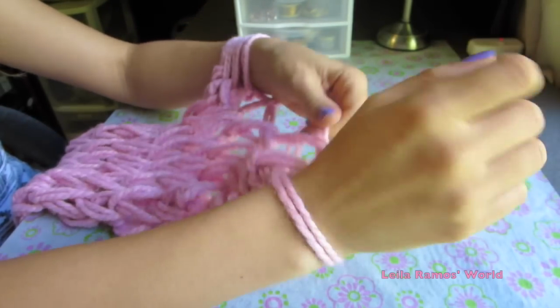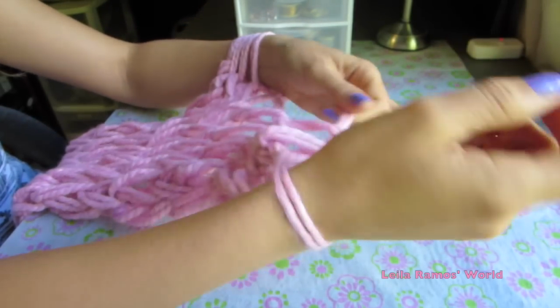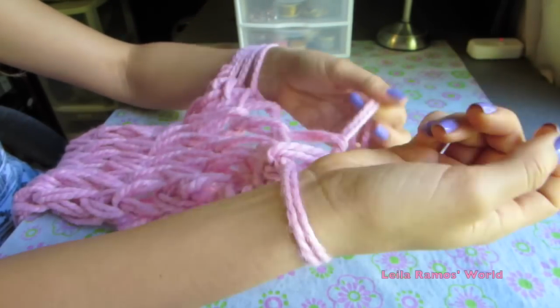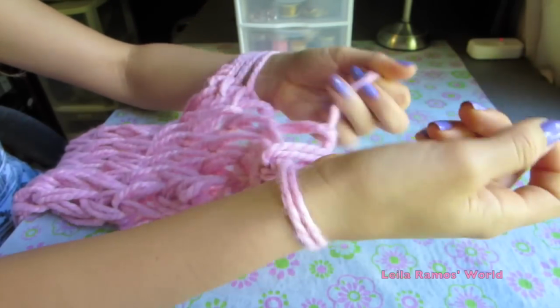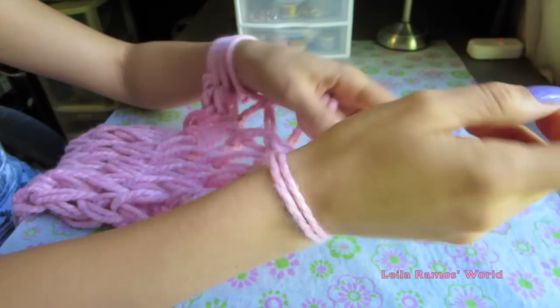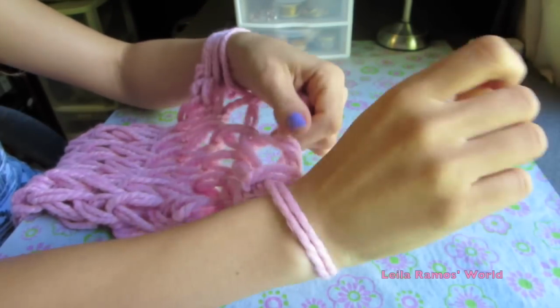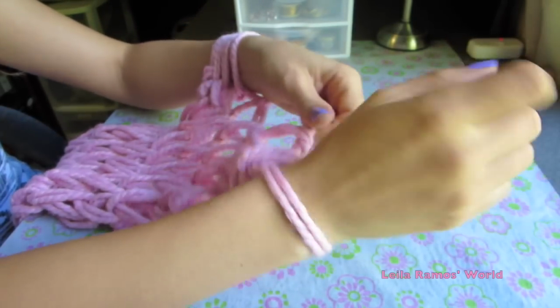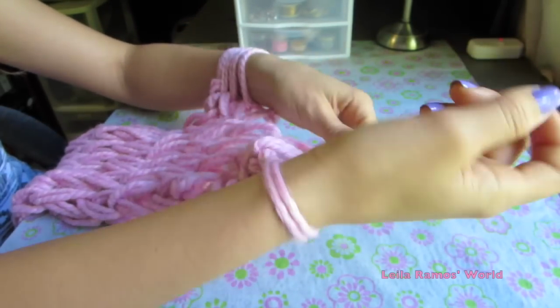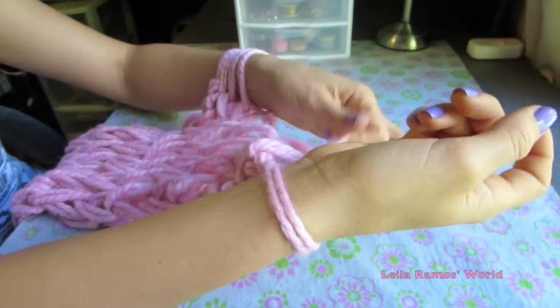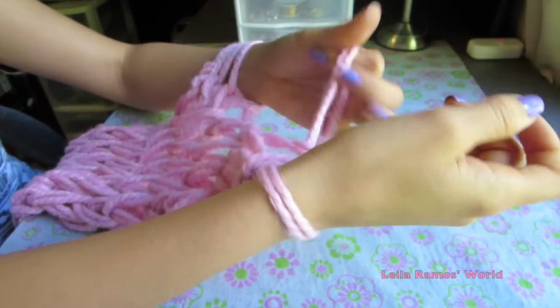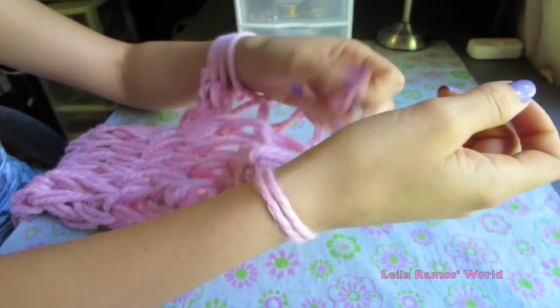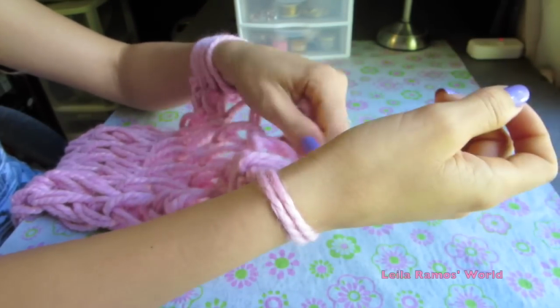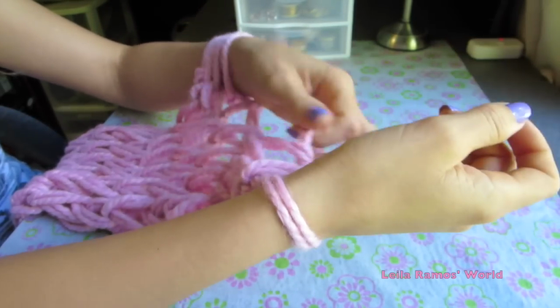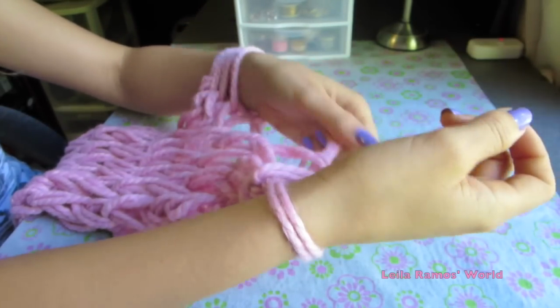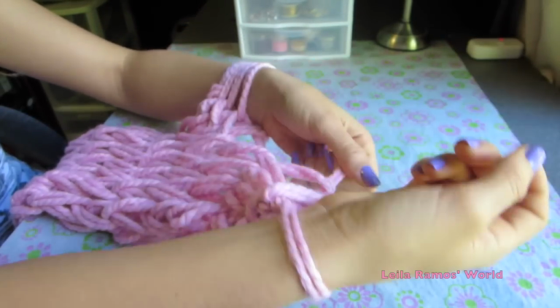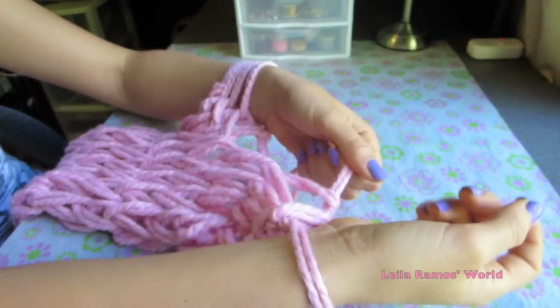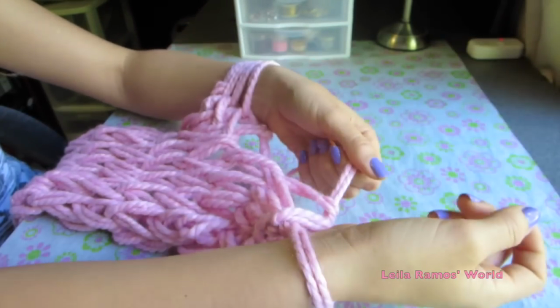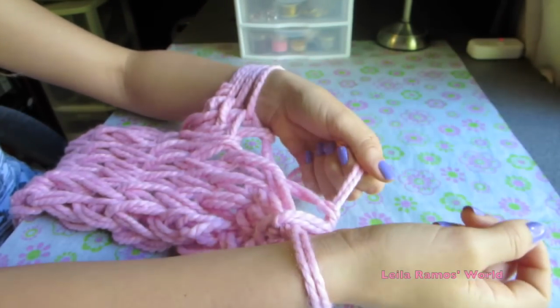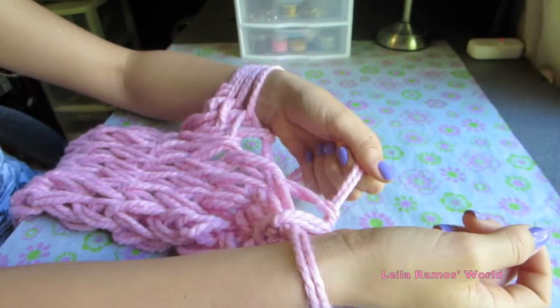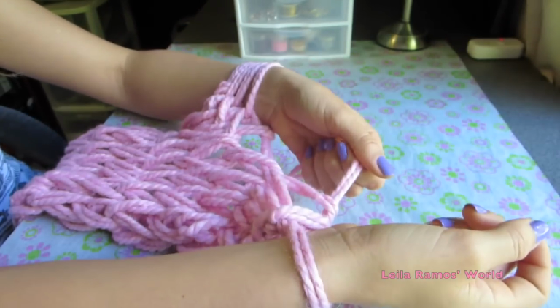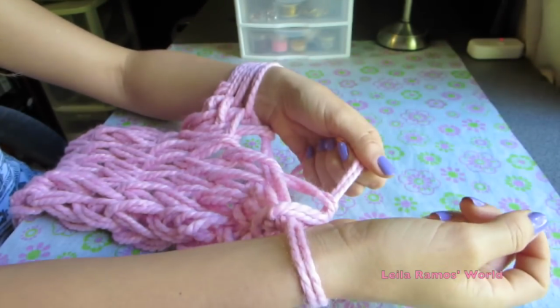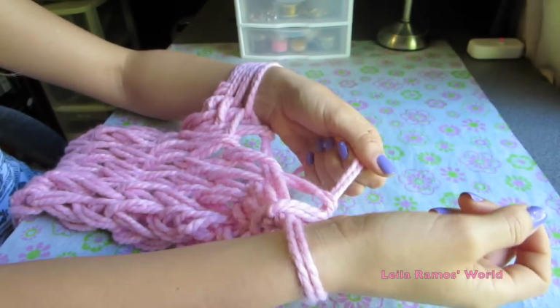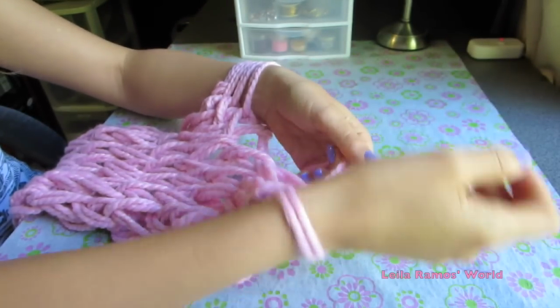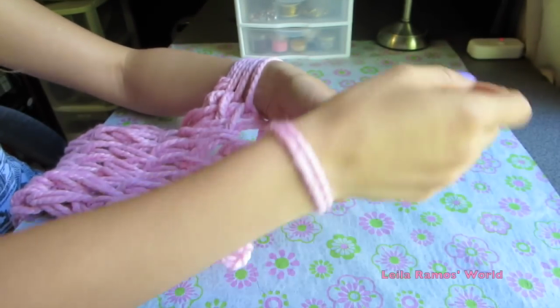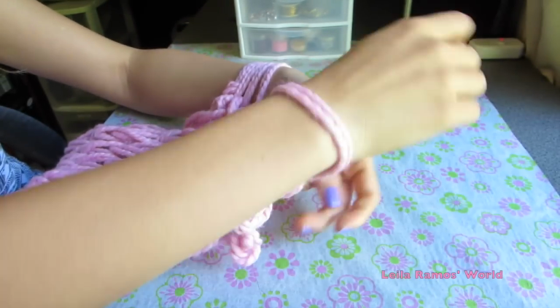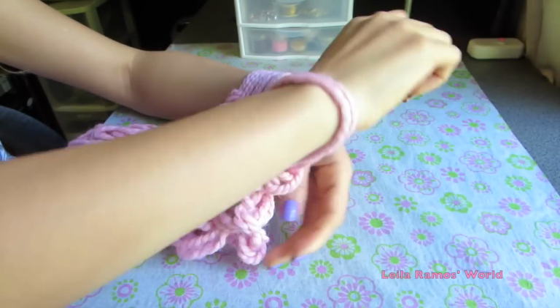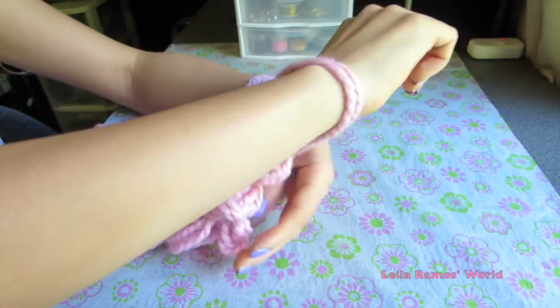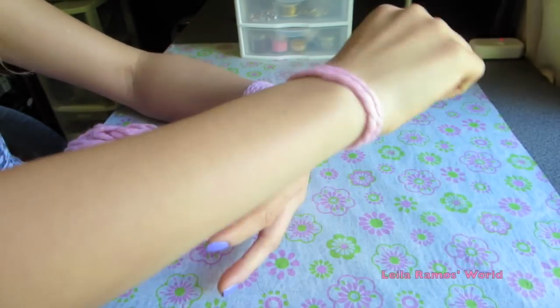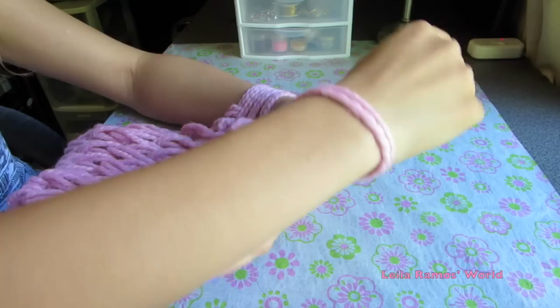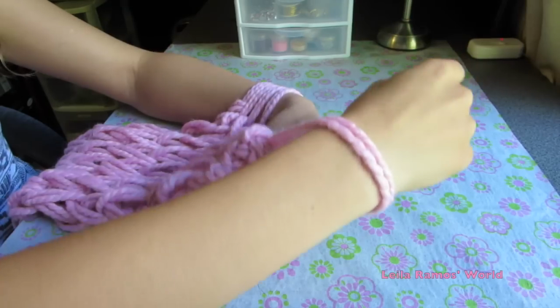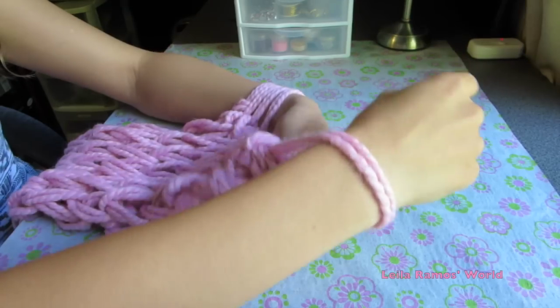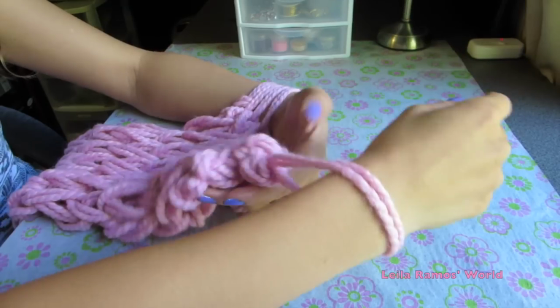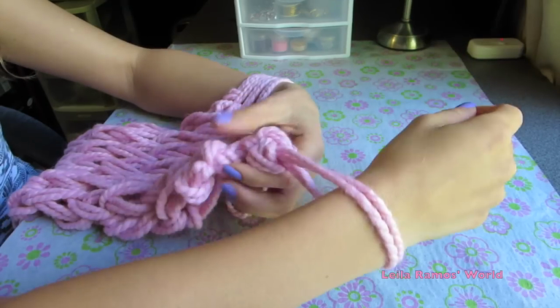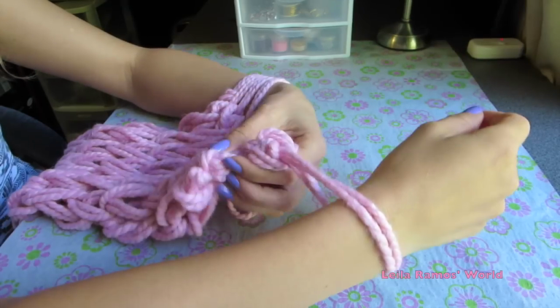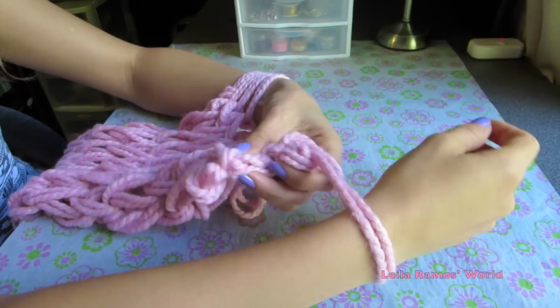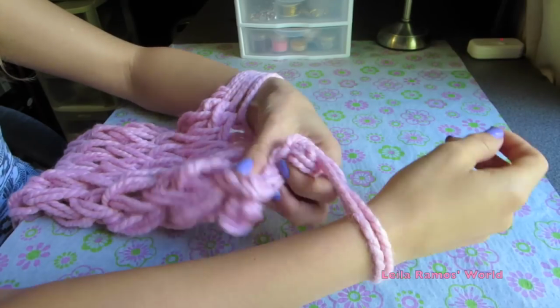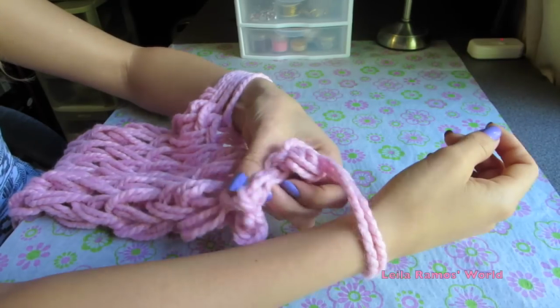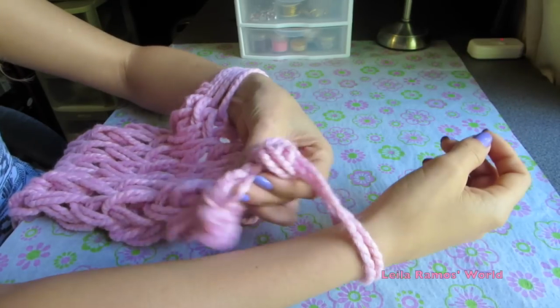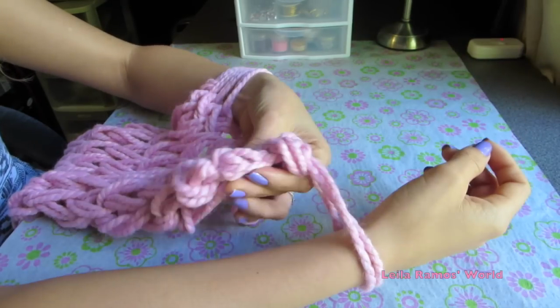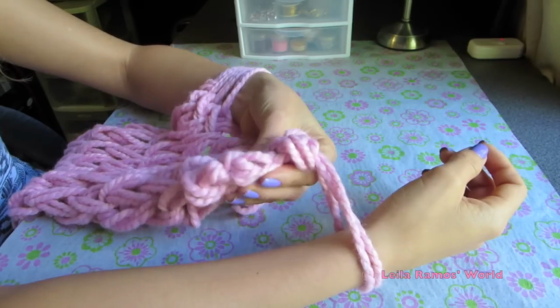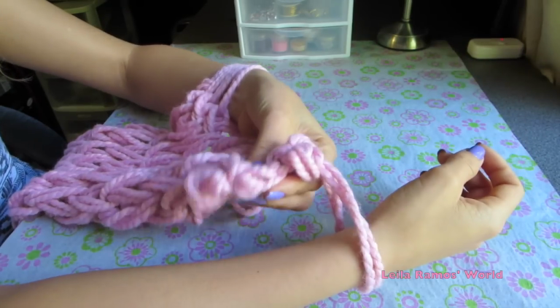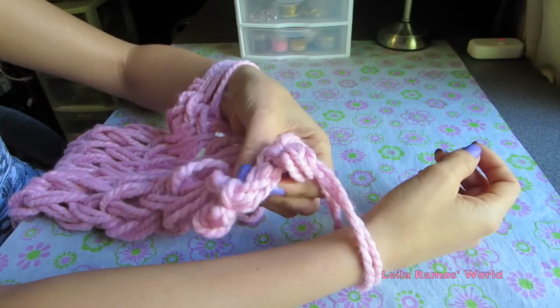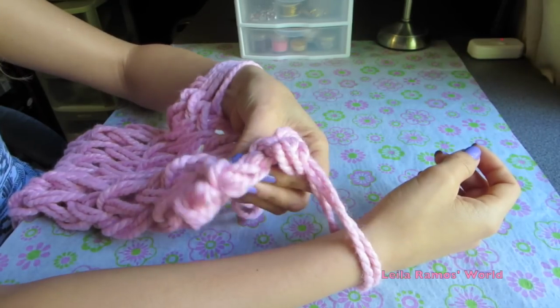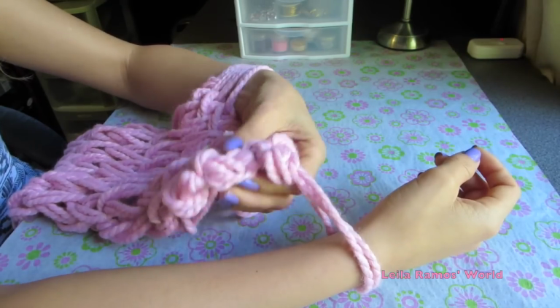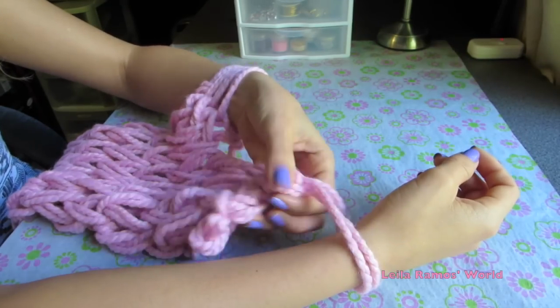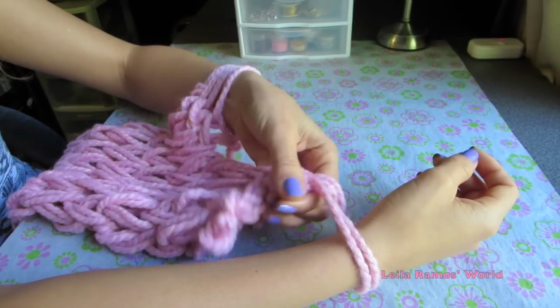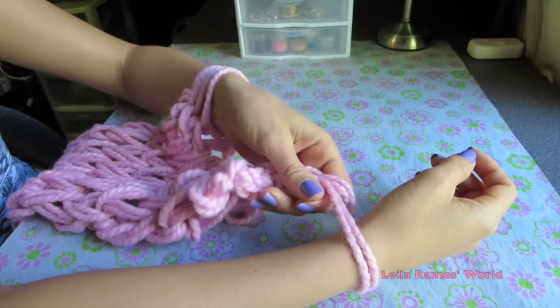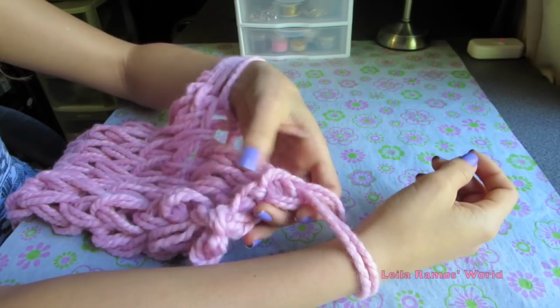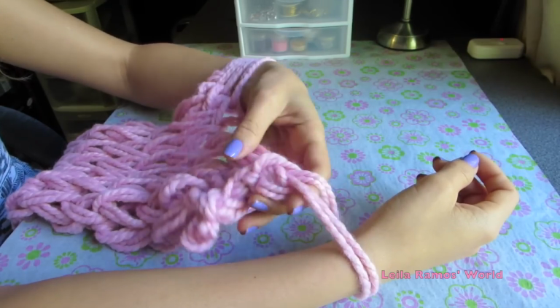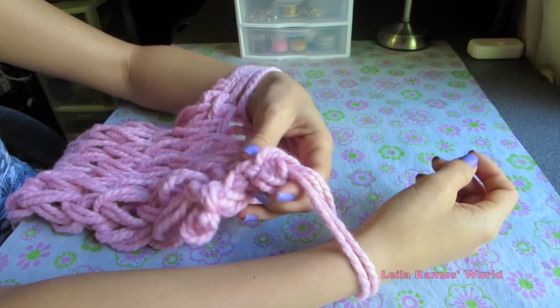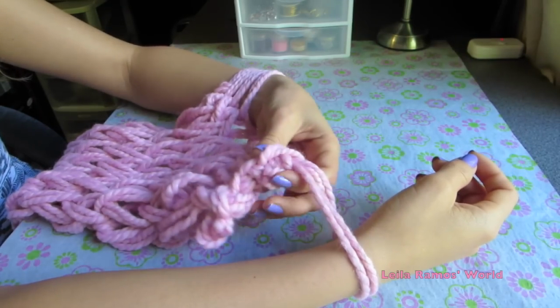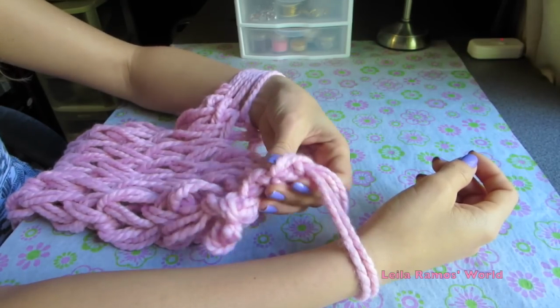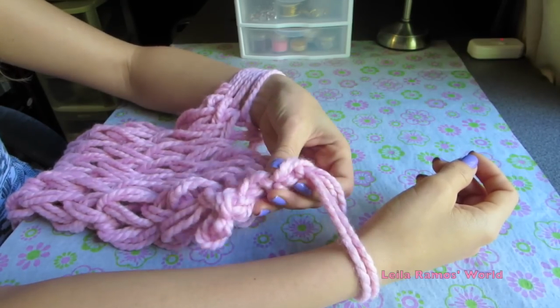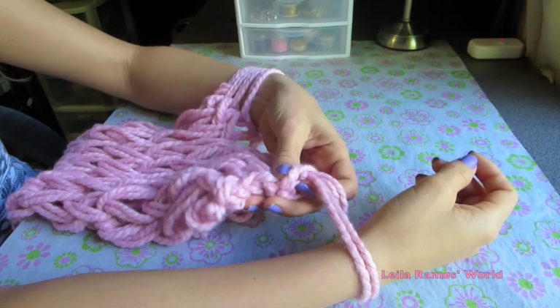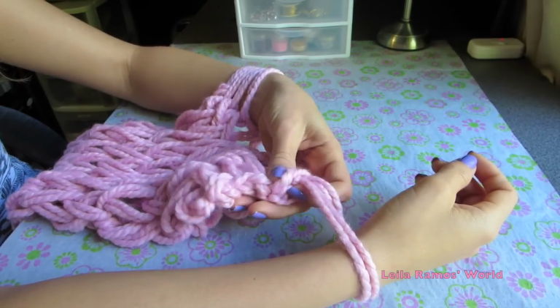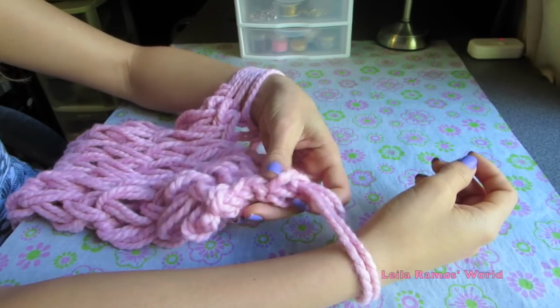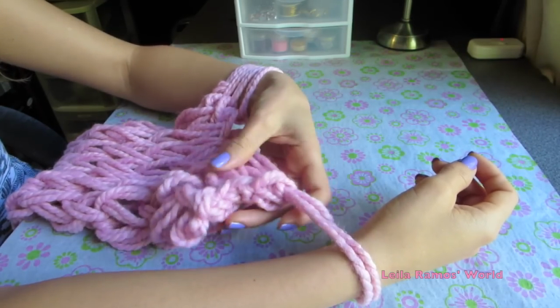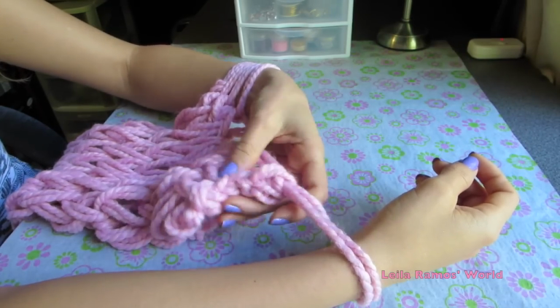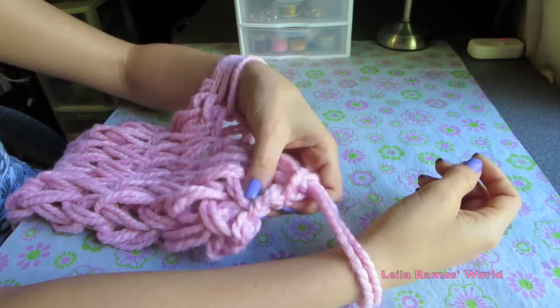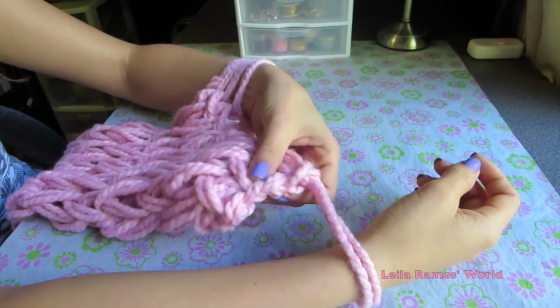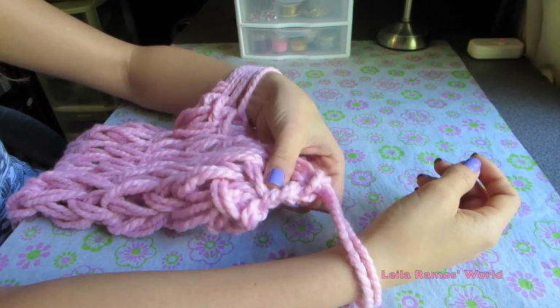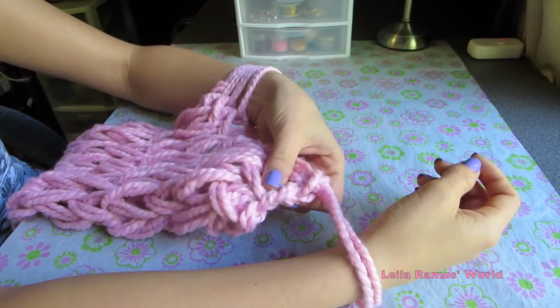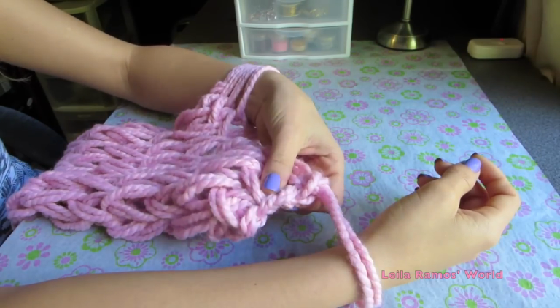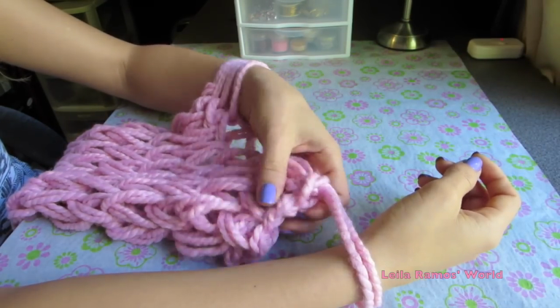You should start seeing that the back is starting to look finished.